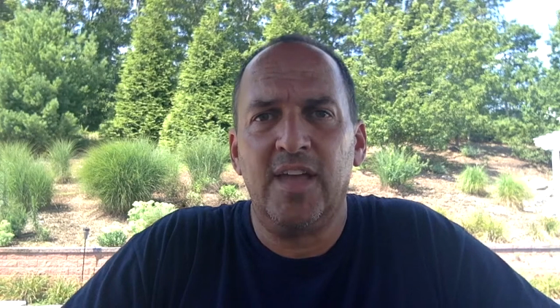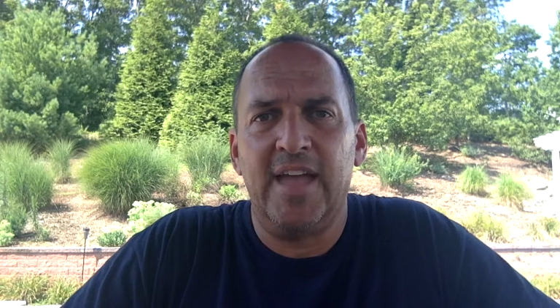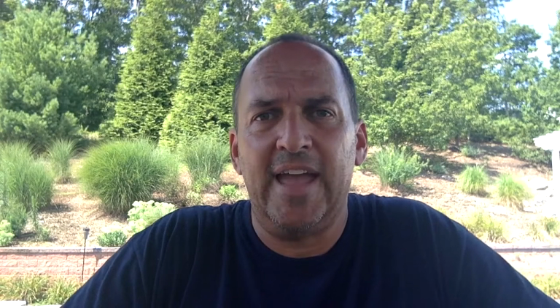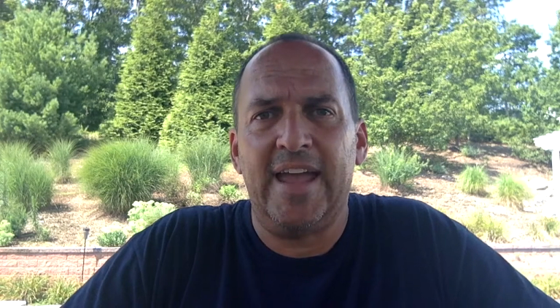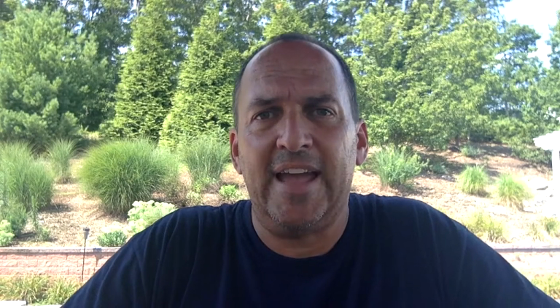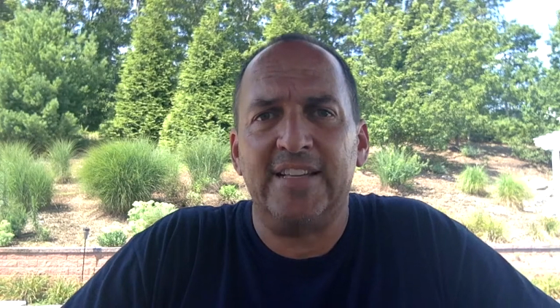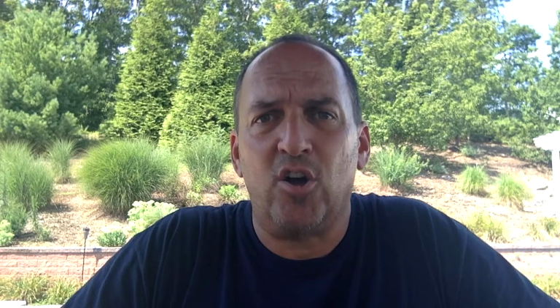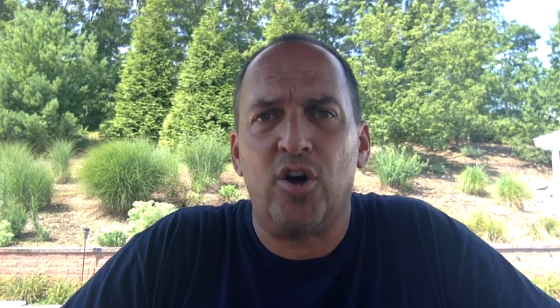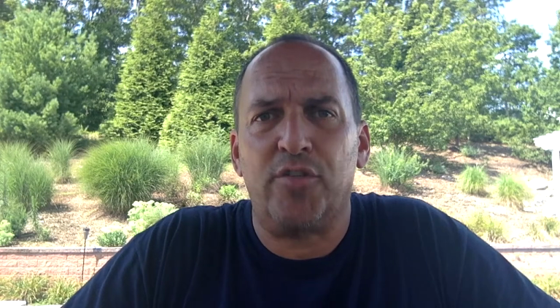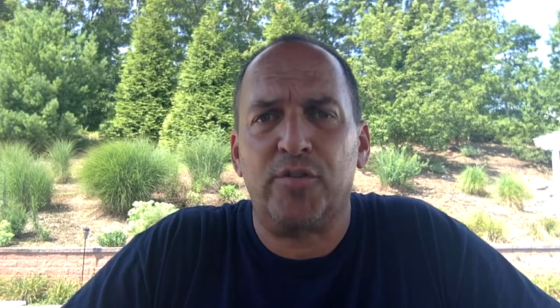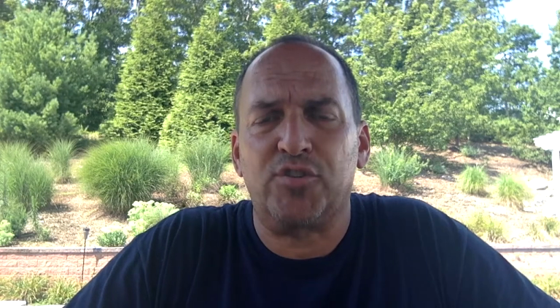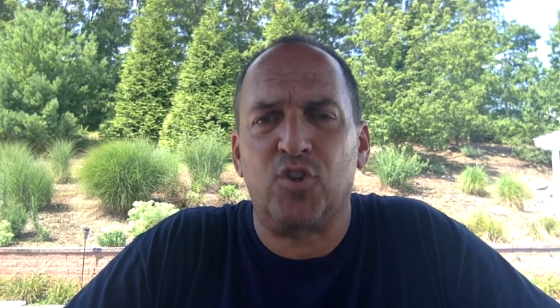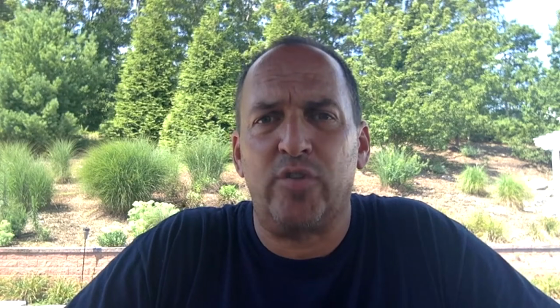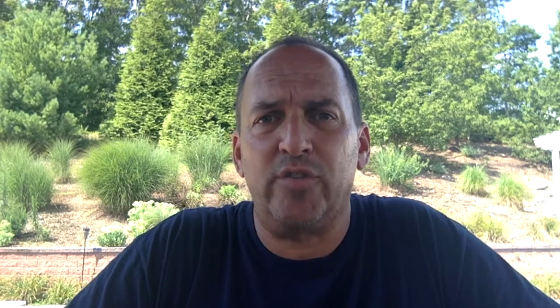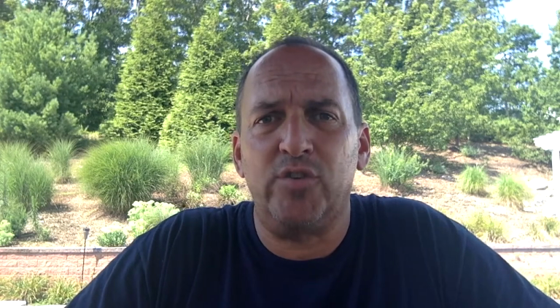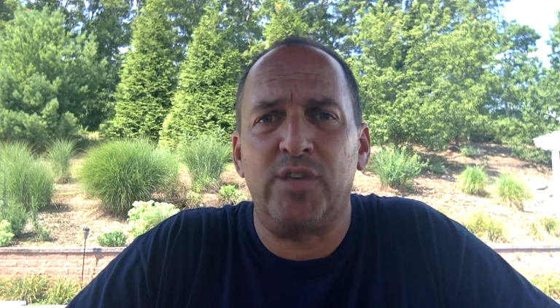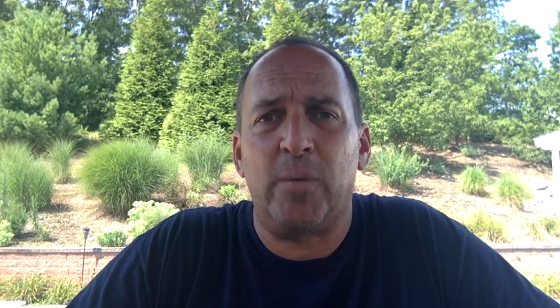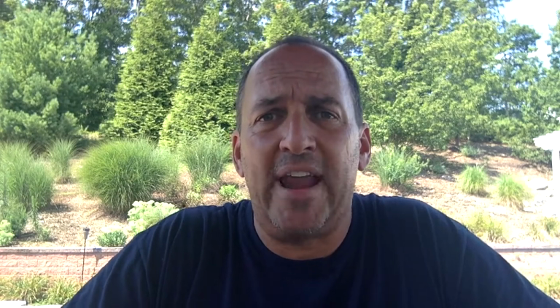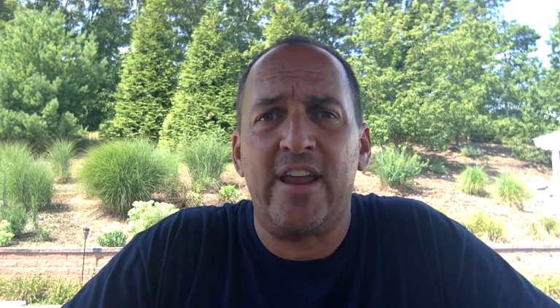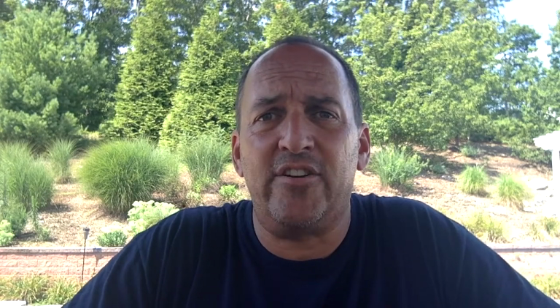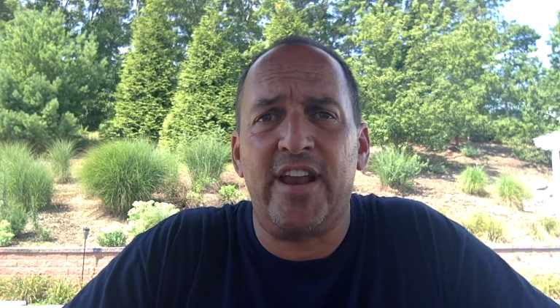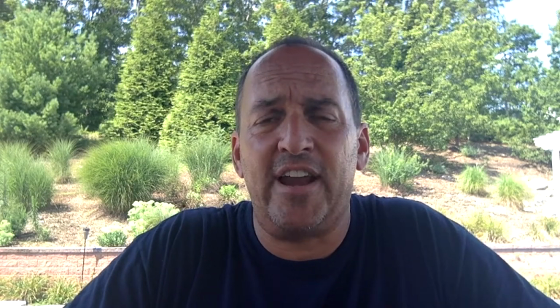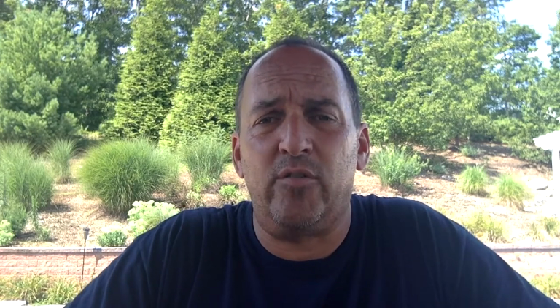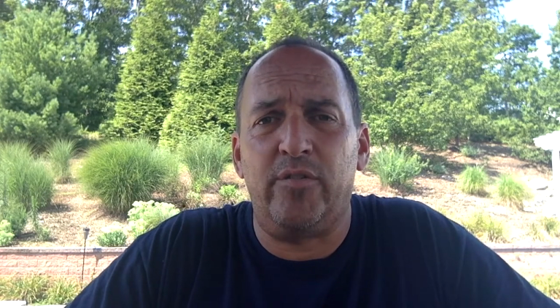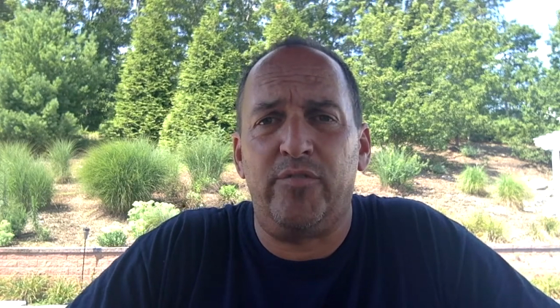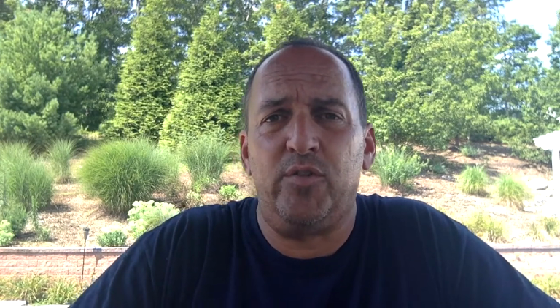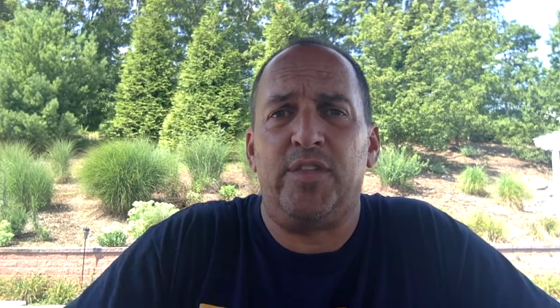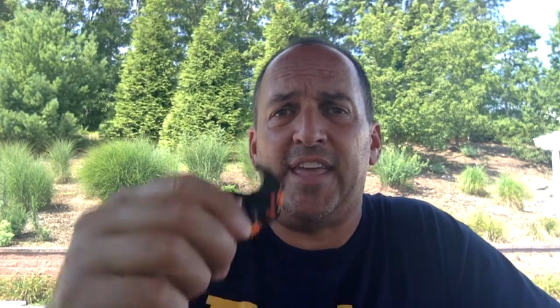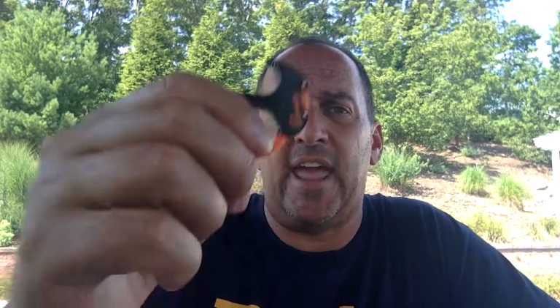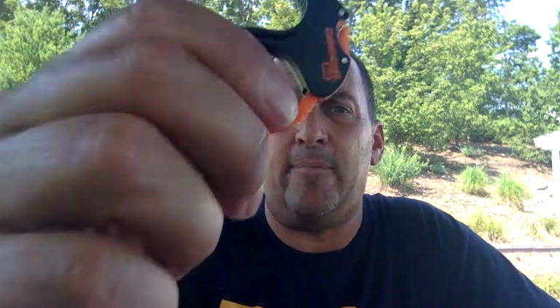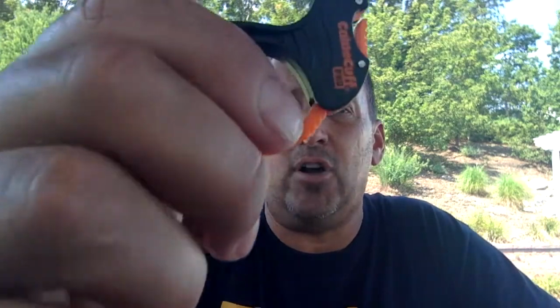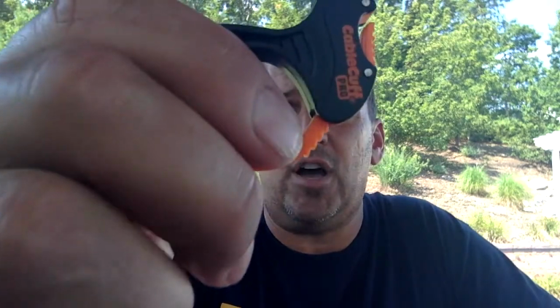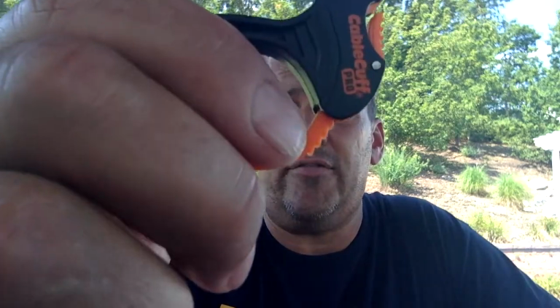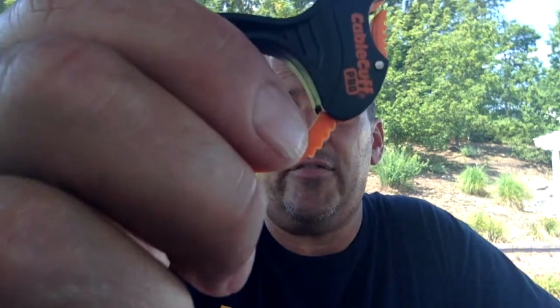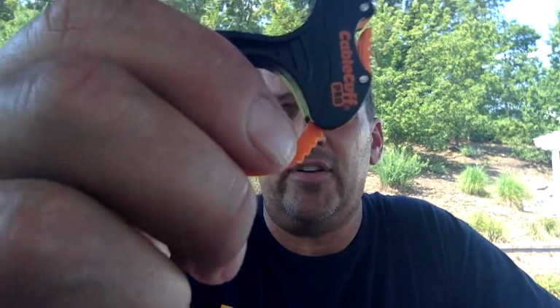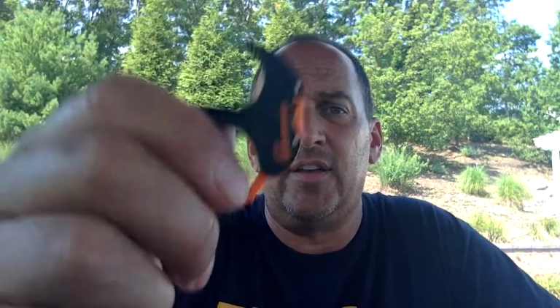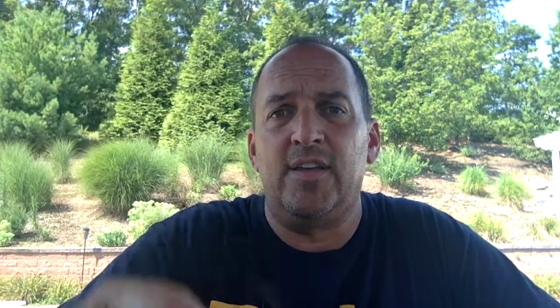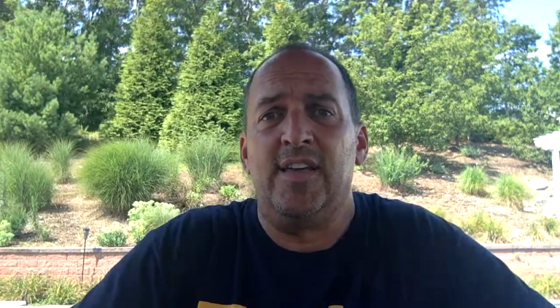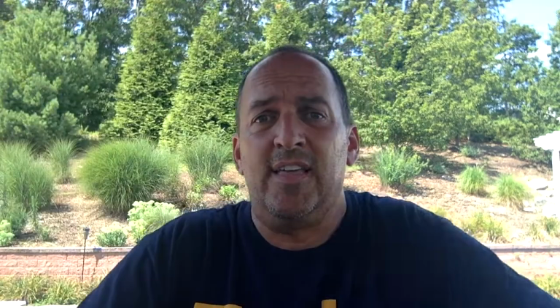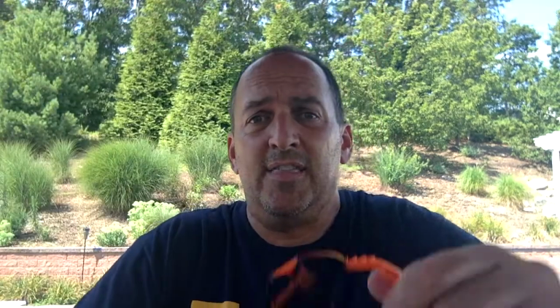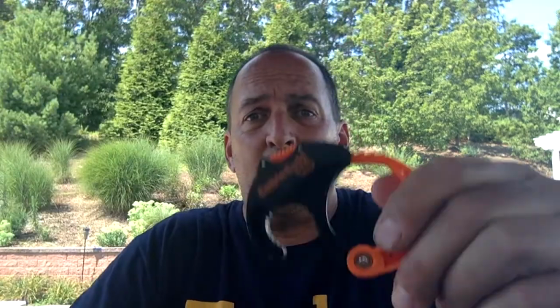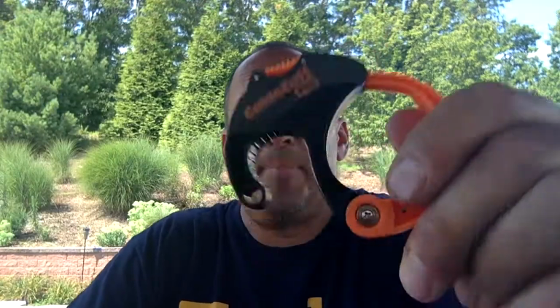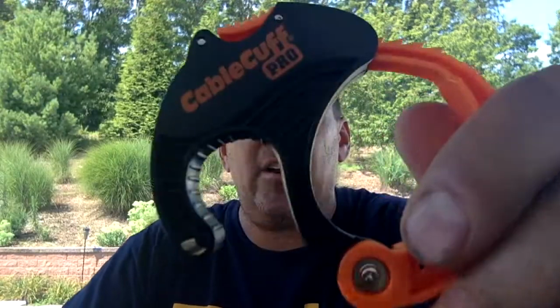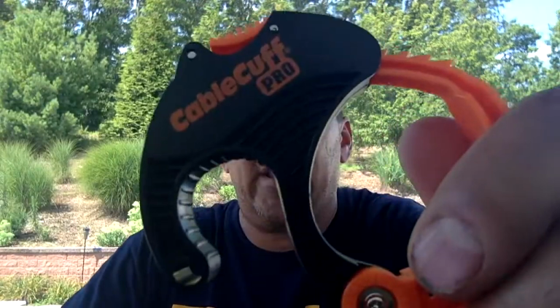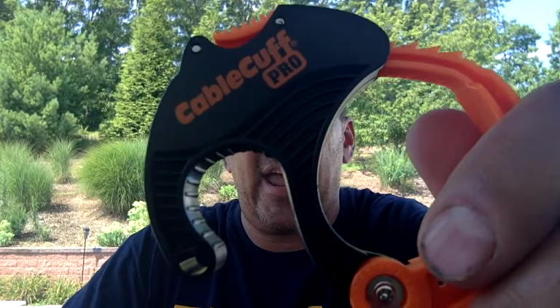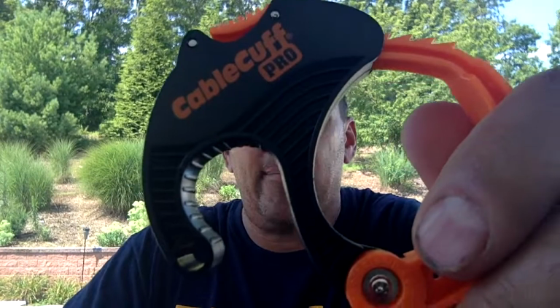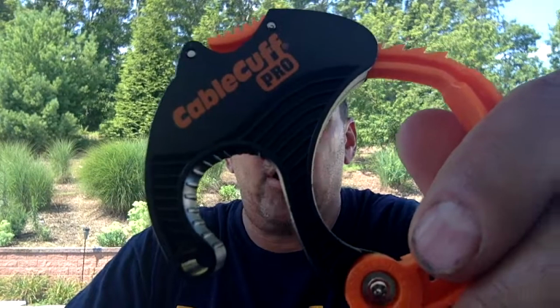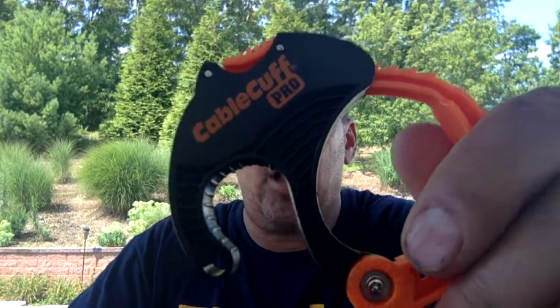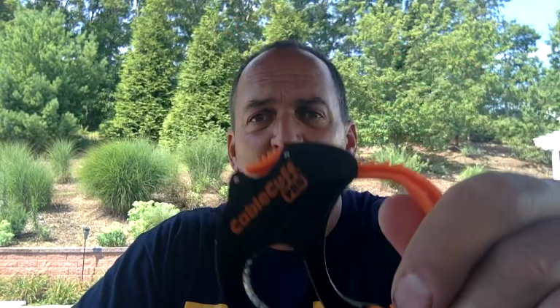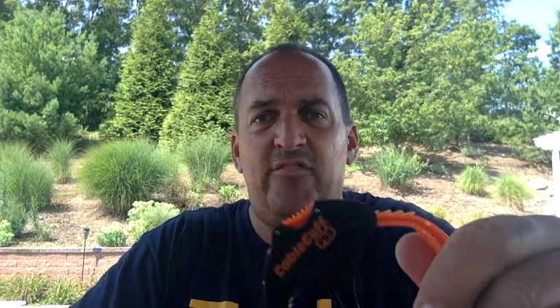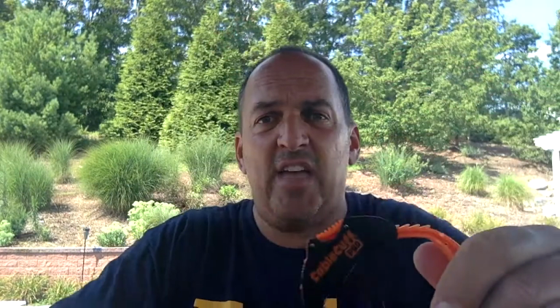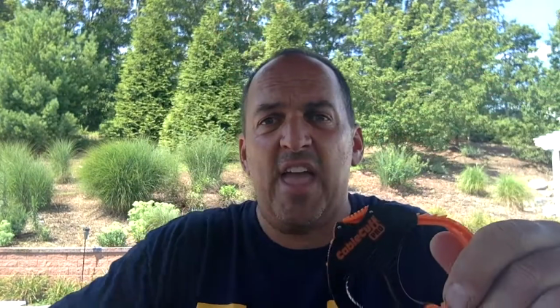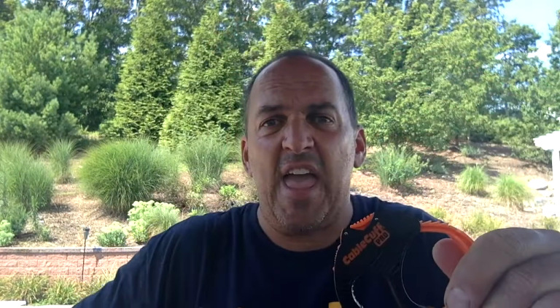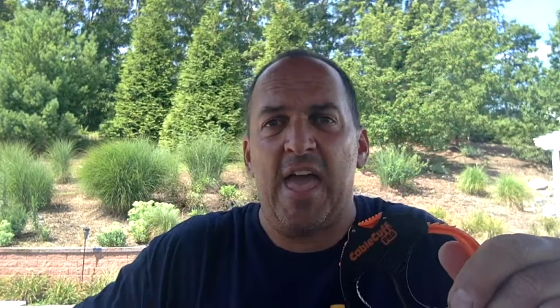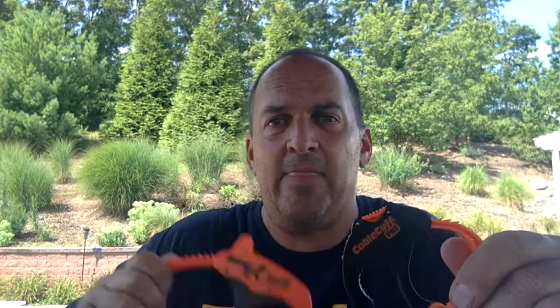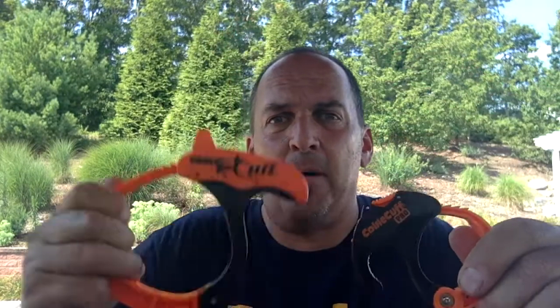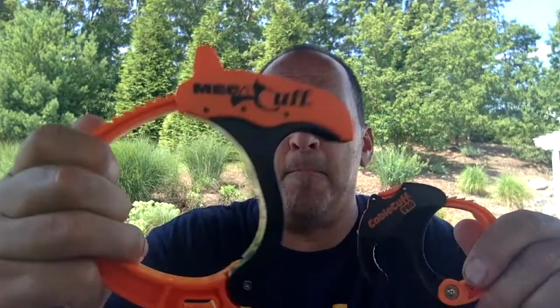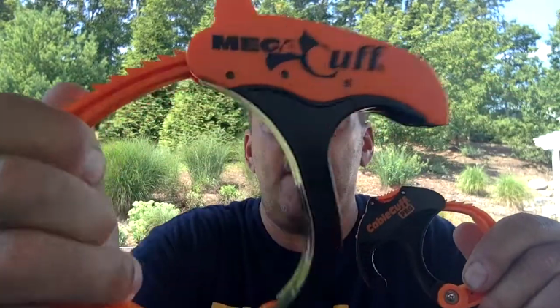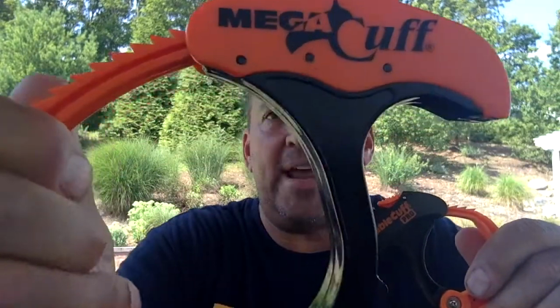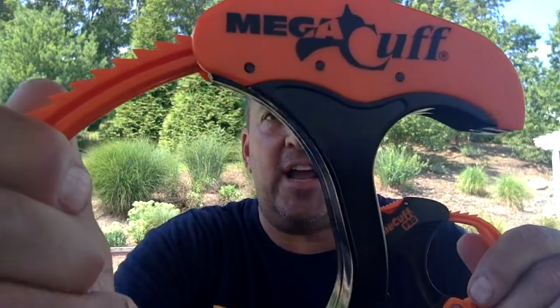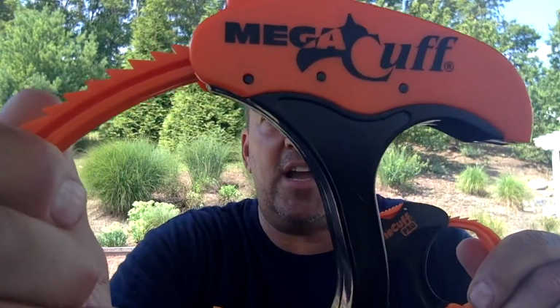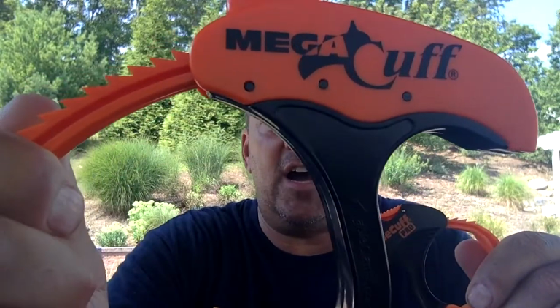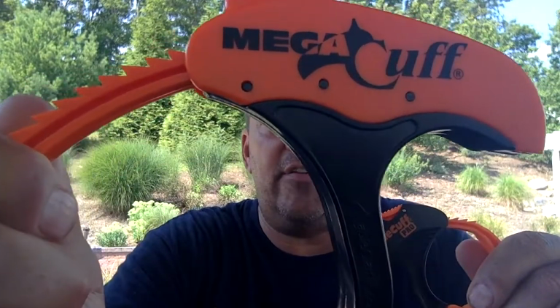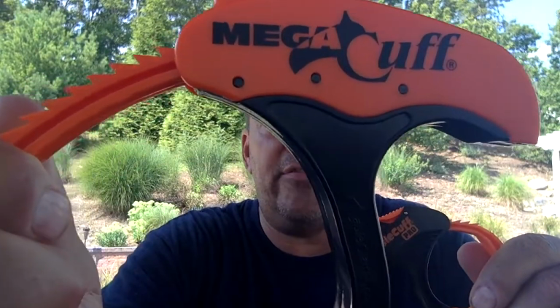Hey guys, Author at Star Reviews, and we're here today to review the Cable Cuff, the Bigger Cable Cuff, and the Mega Cuff.